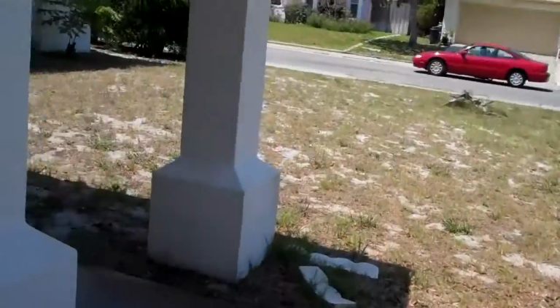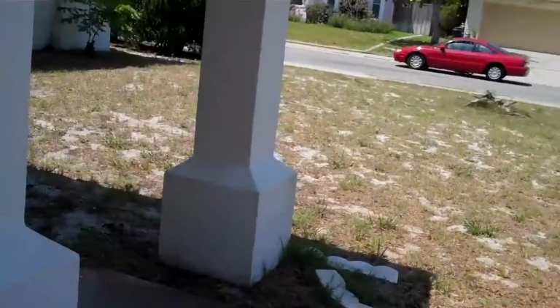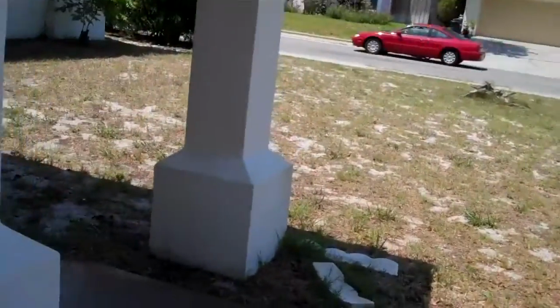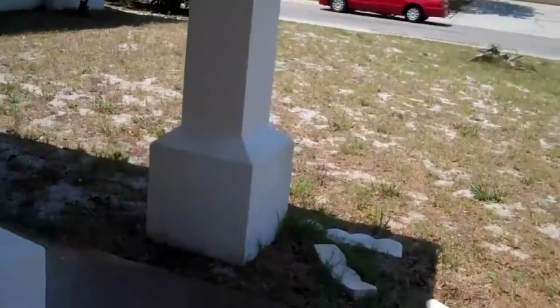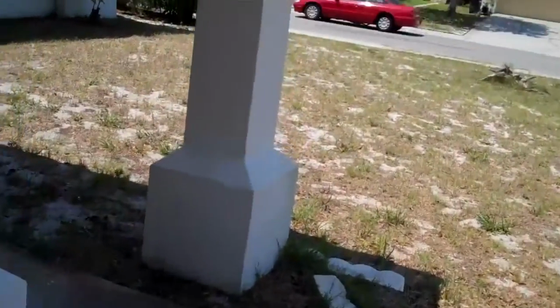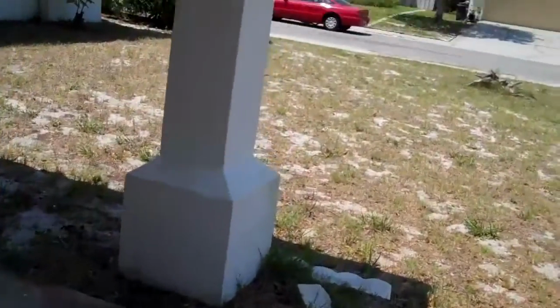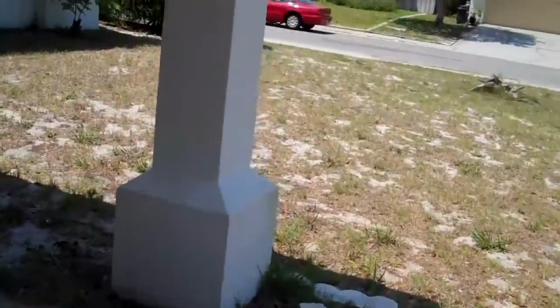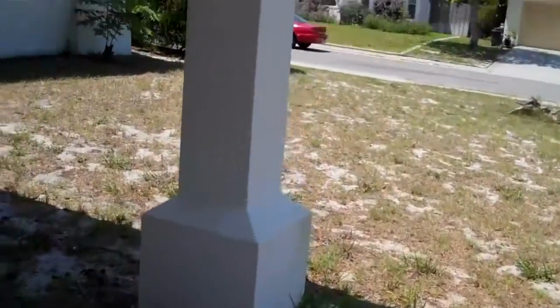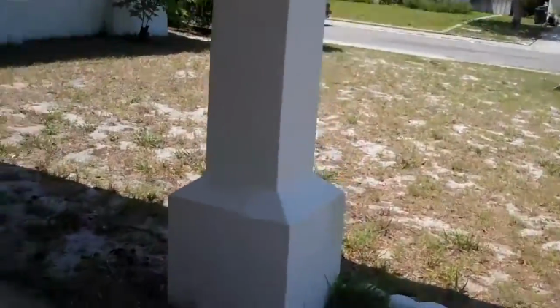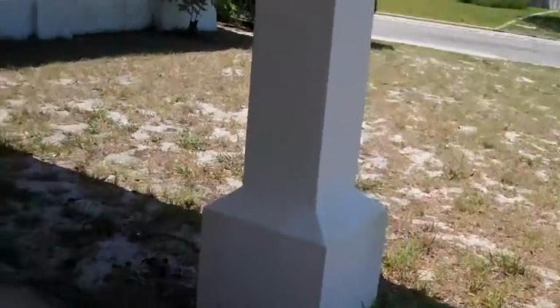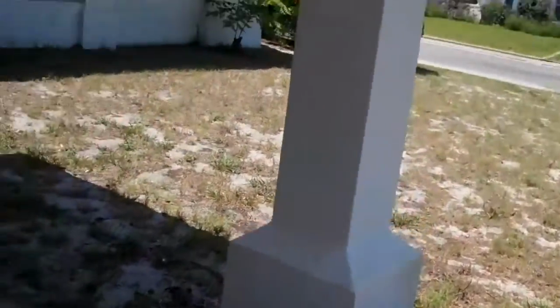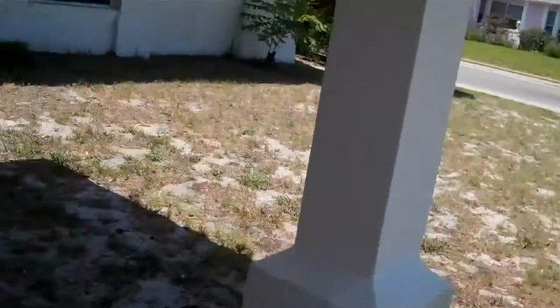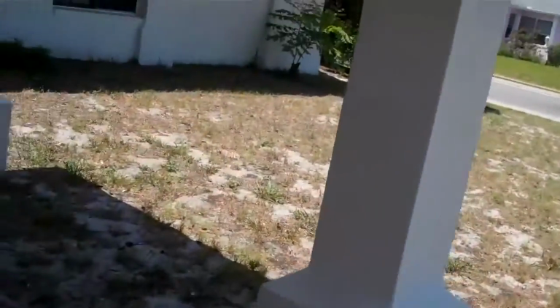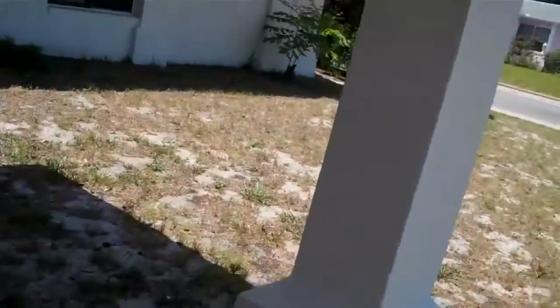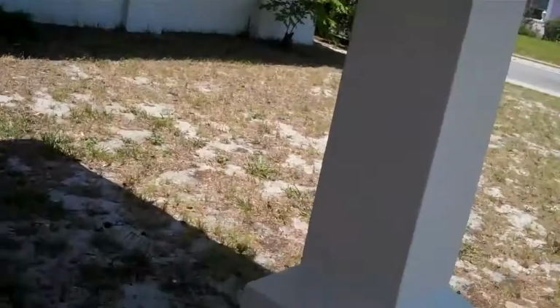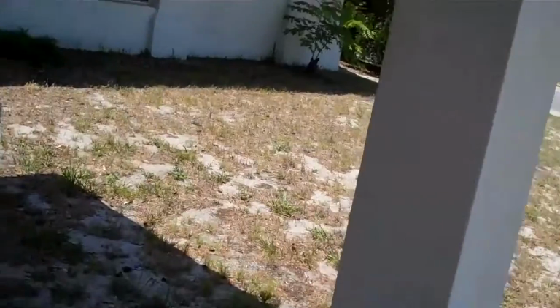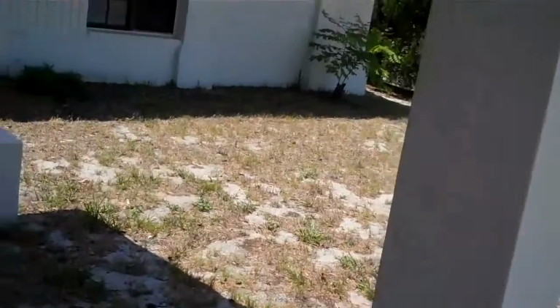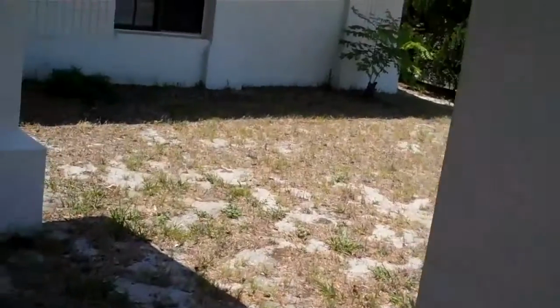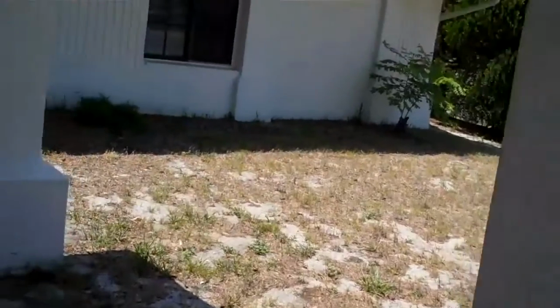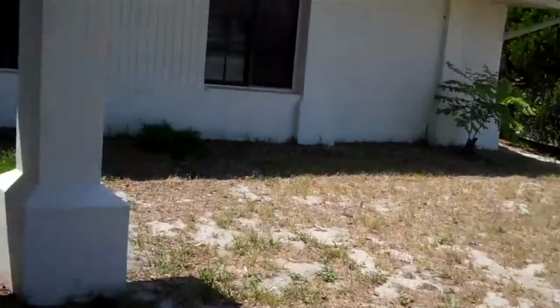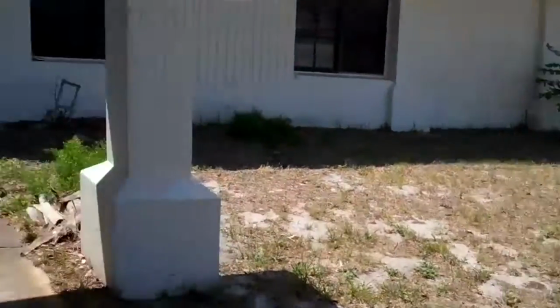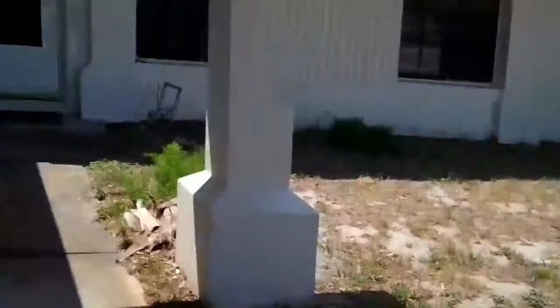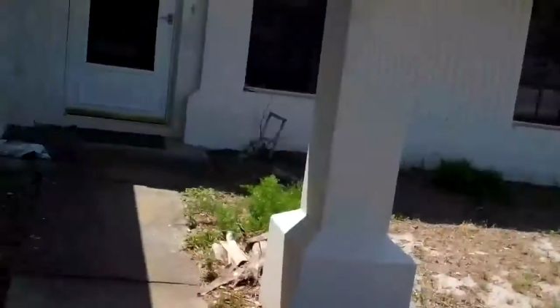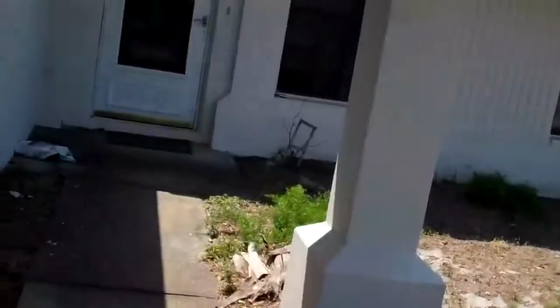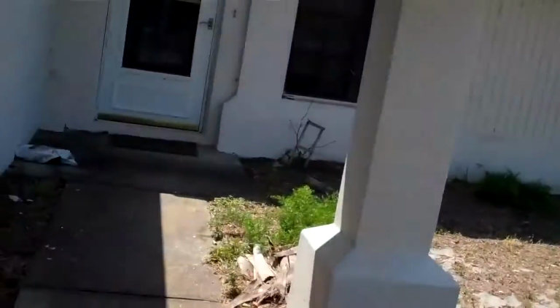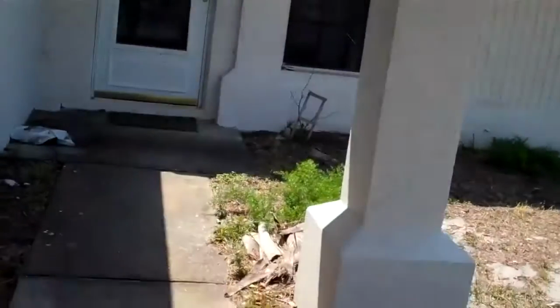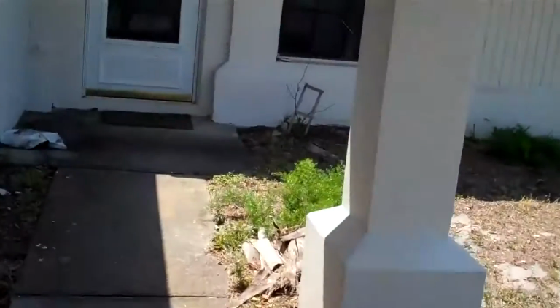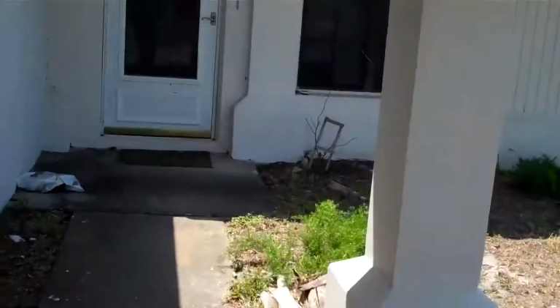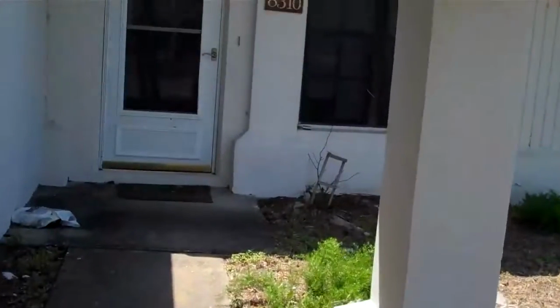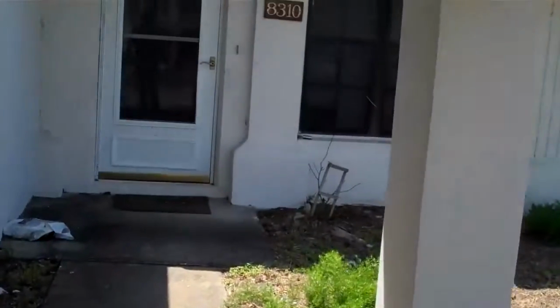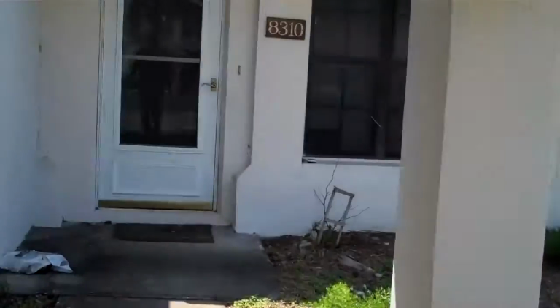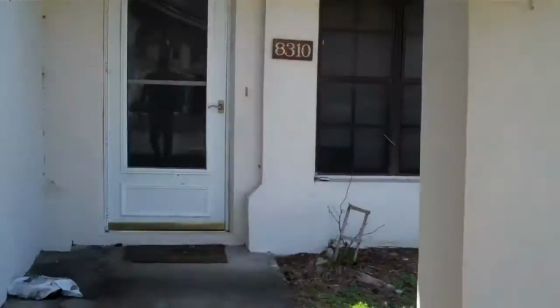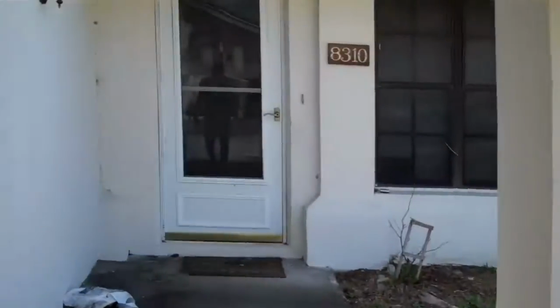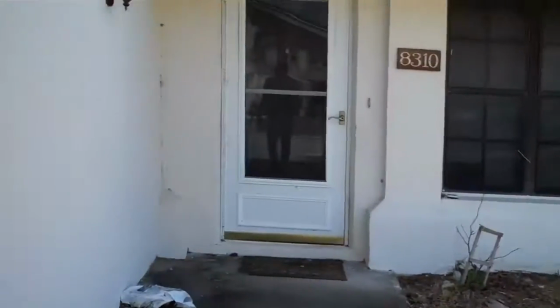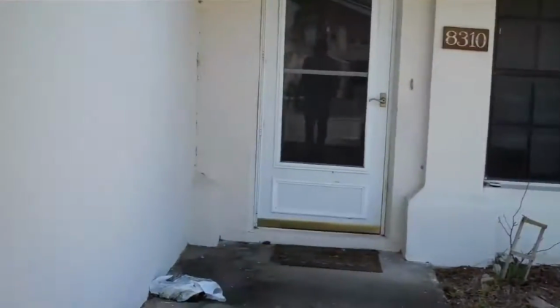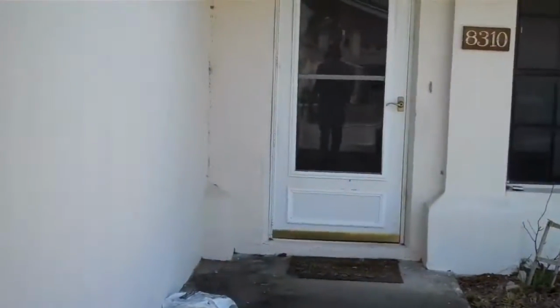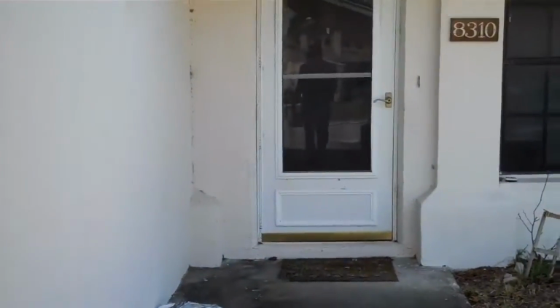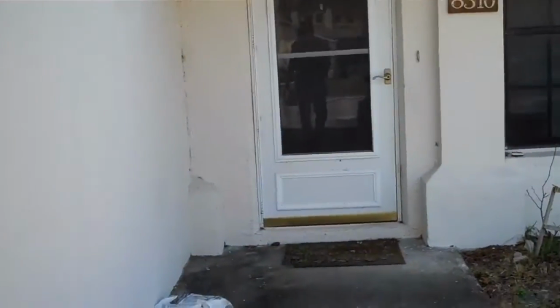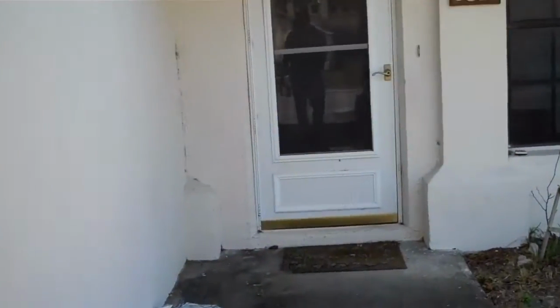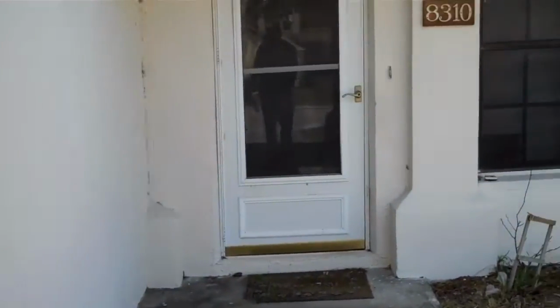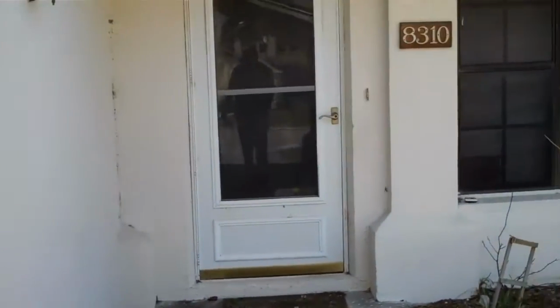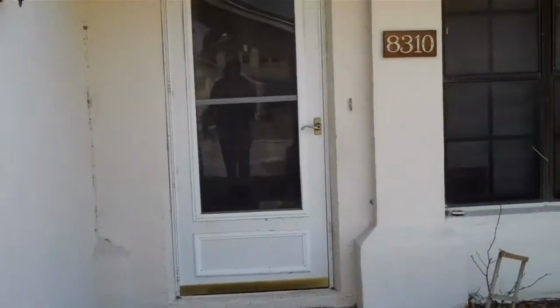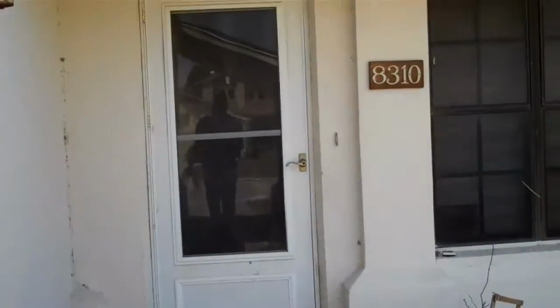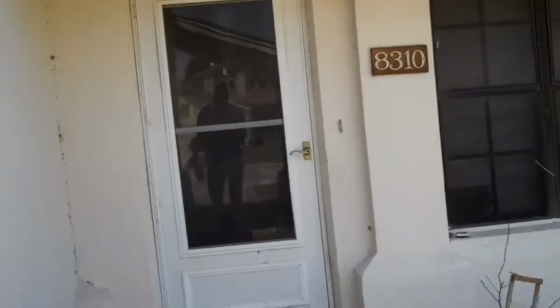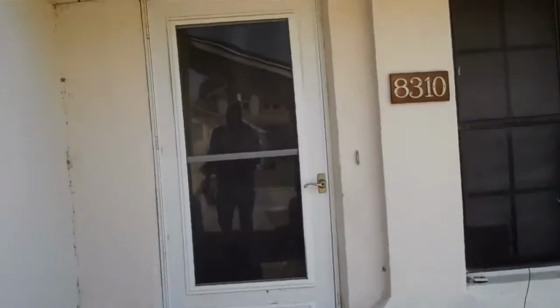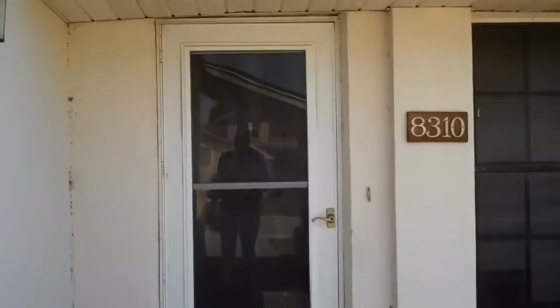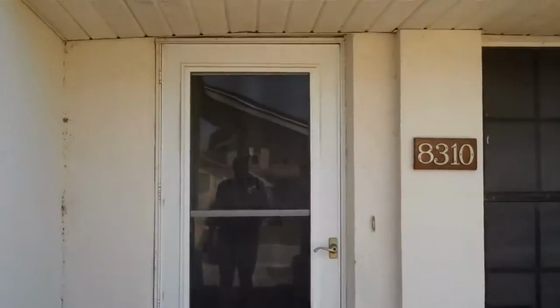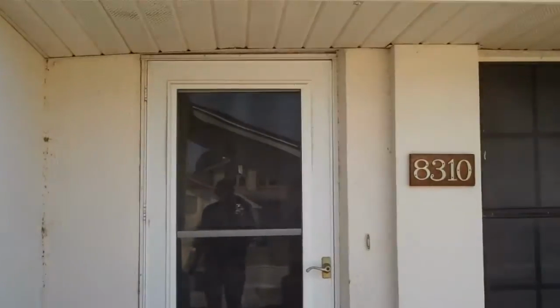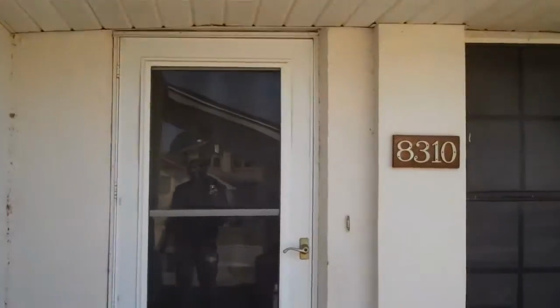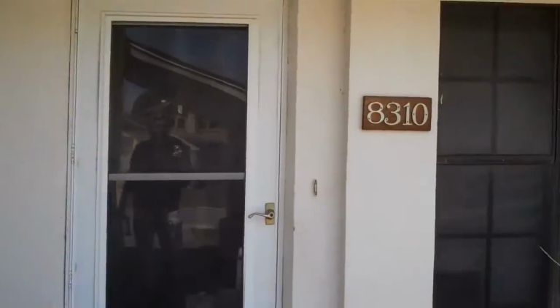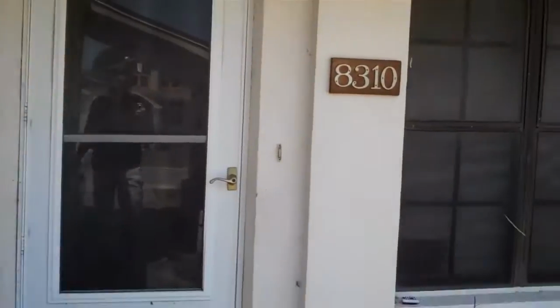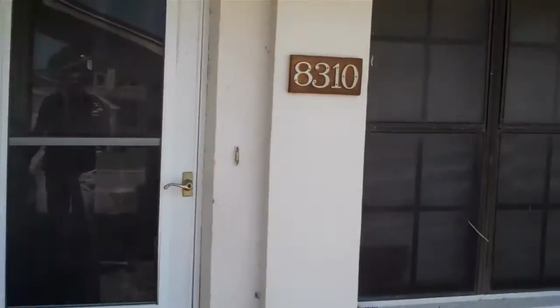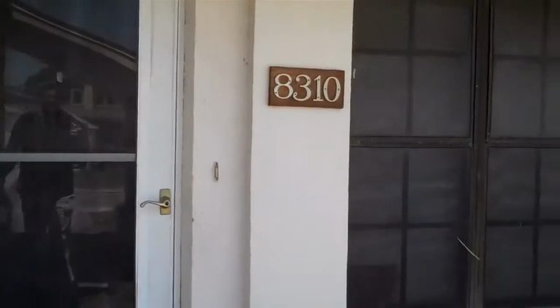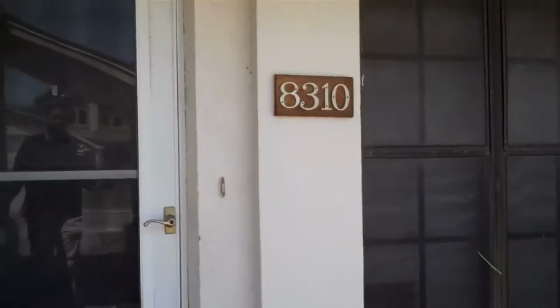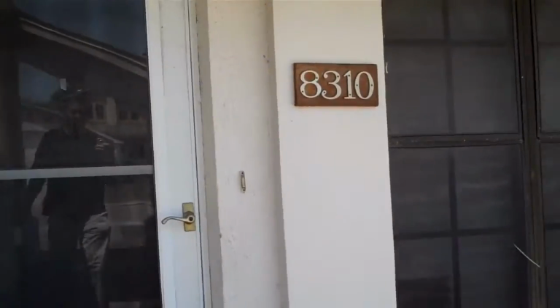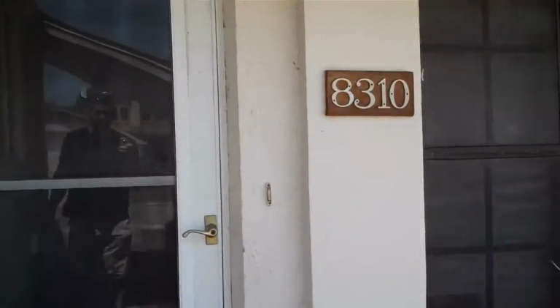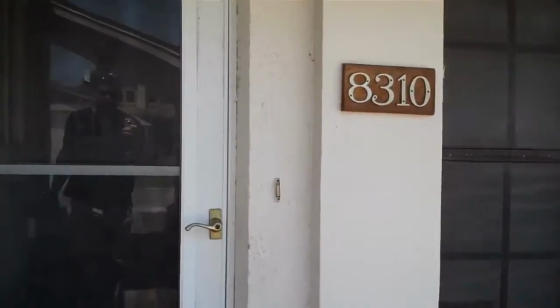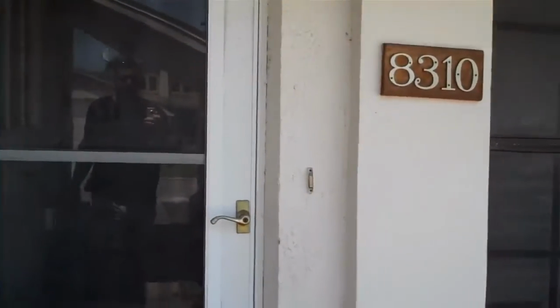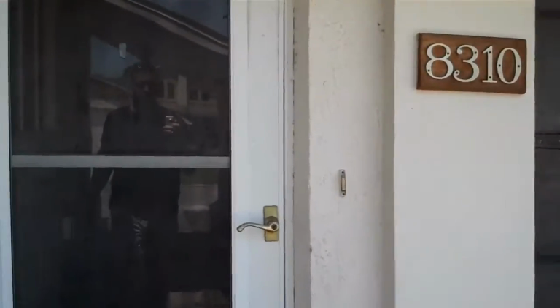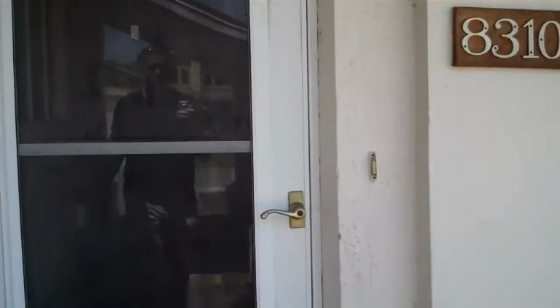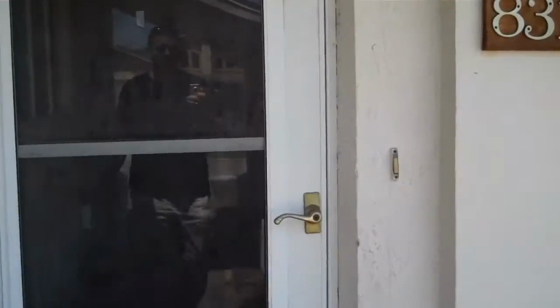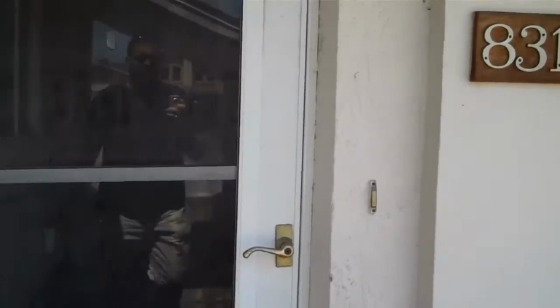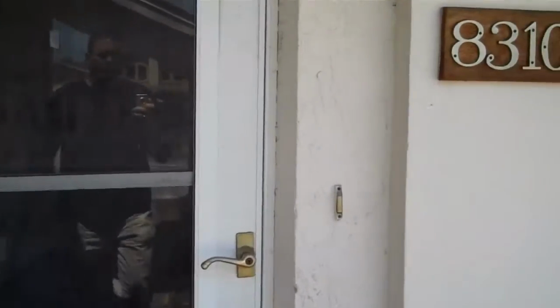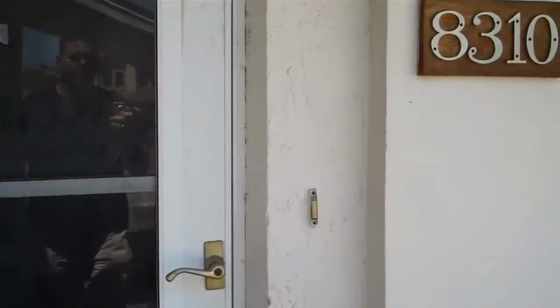Got a washer and dryer in an actual true laundry room, which is a little odd for the square footage — about 1,368 square feet.